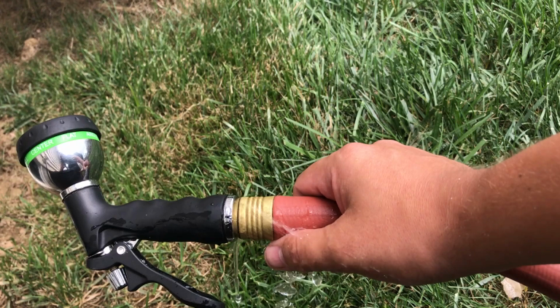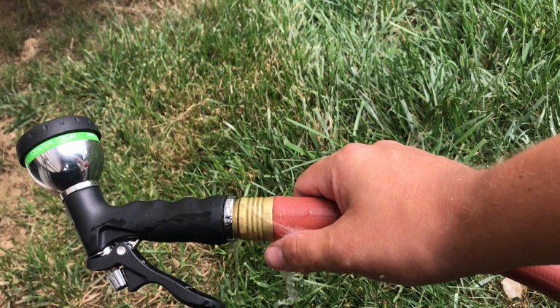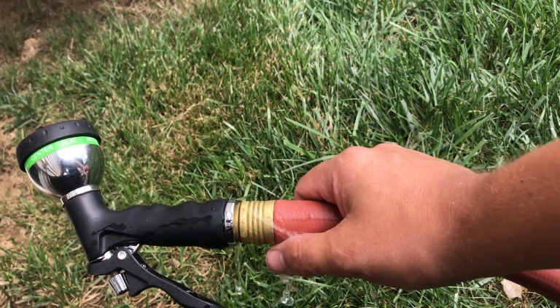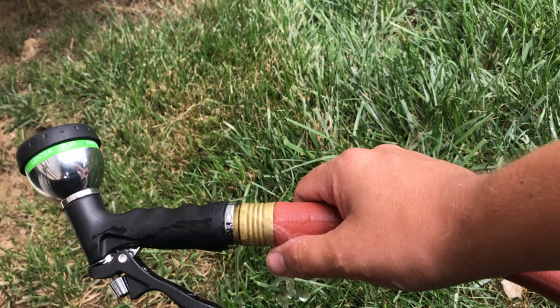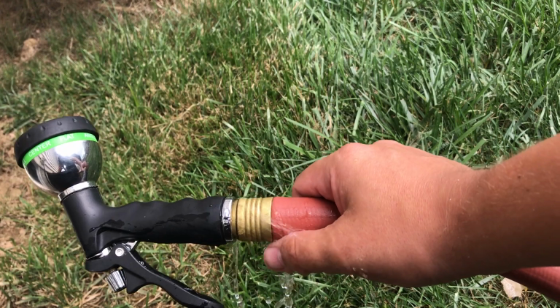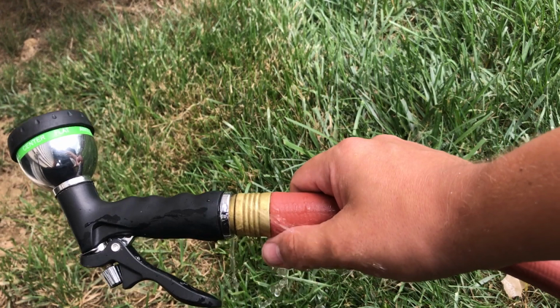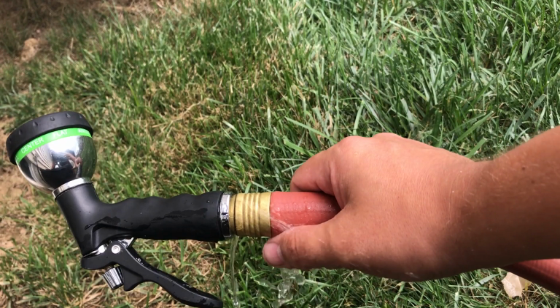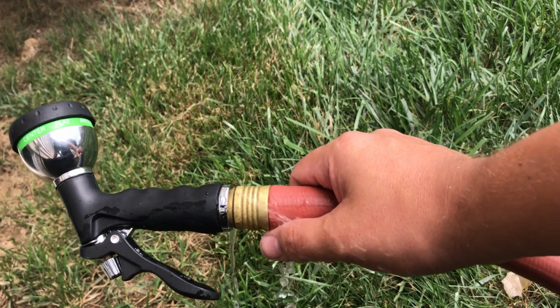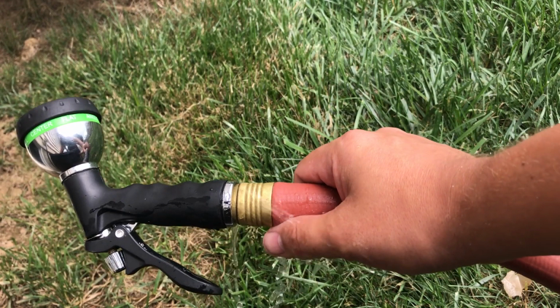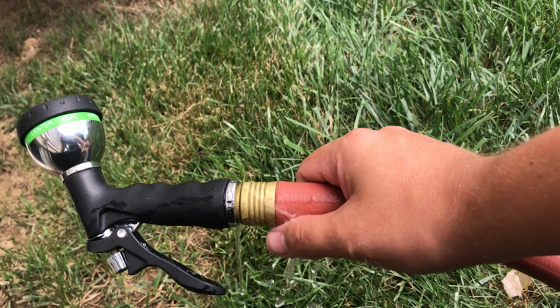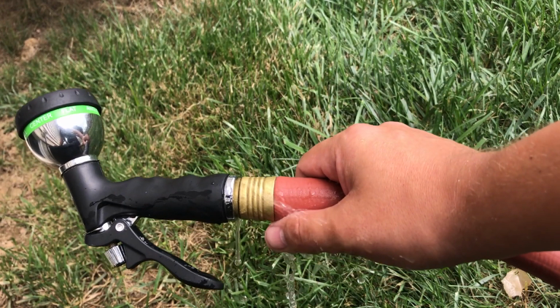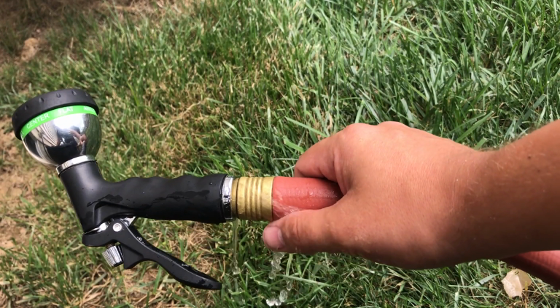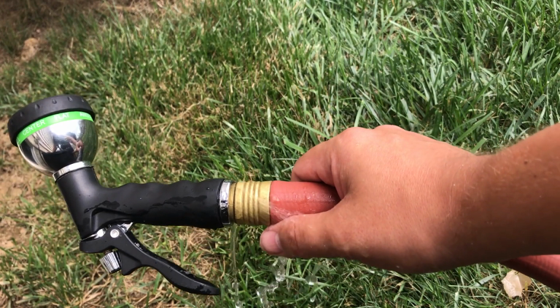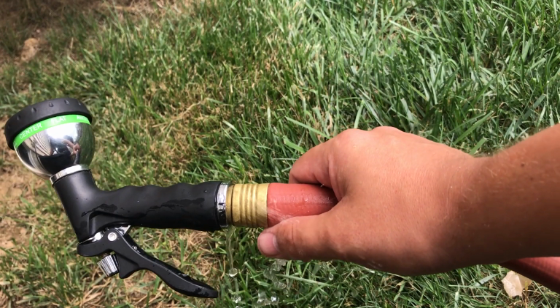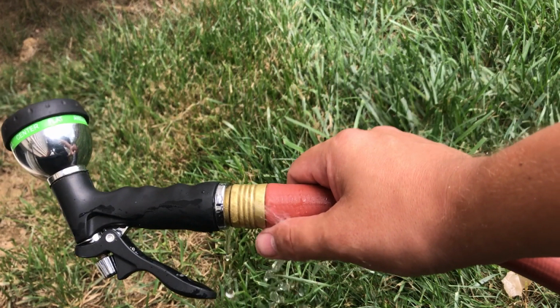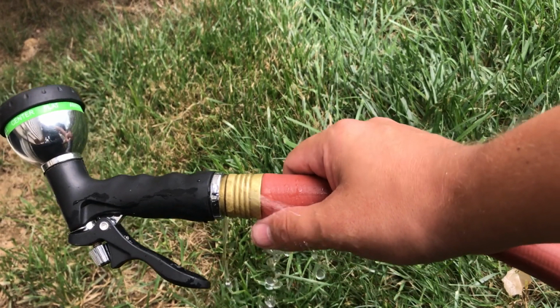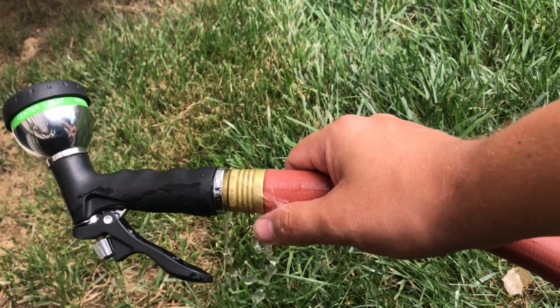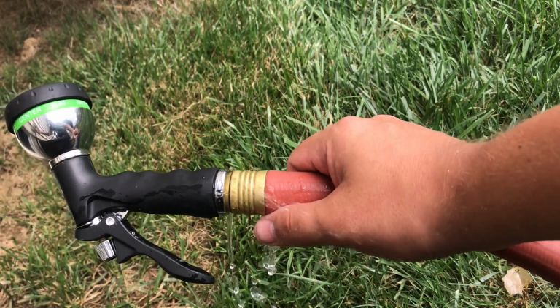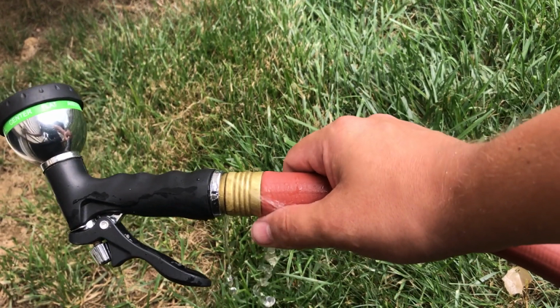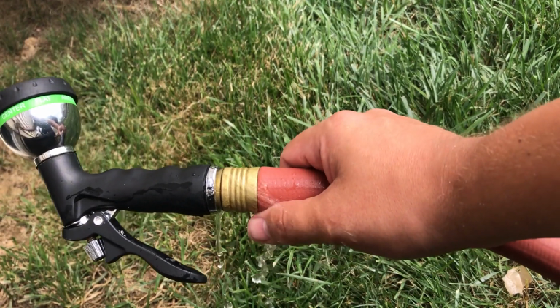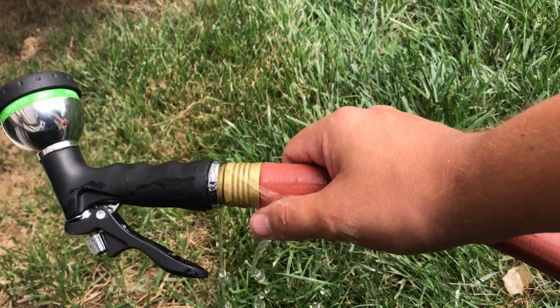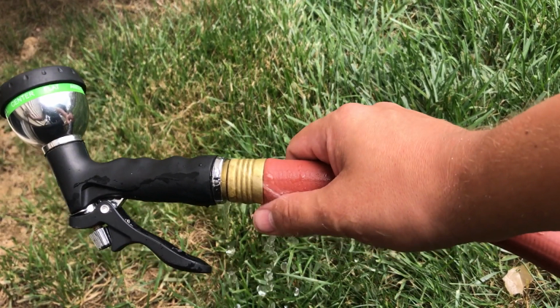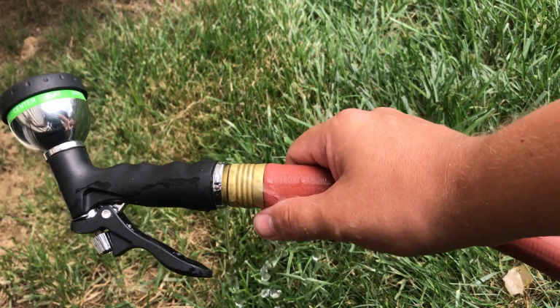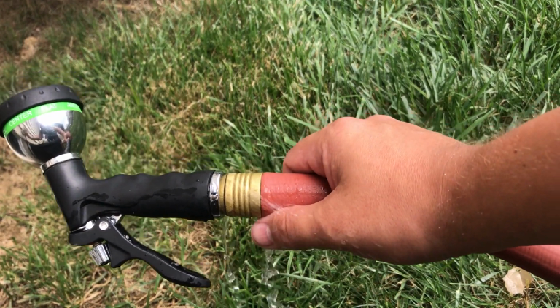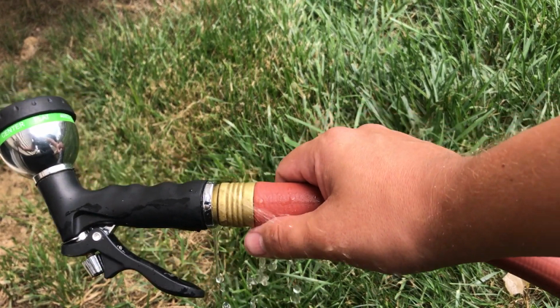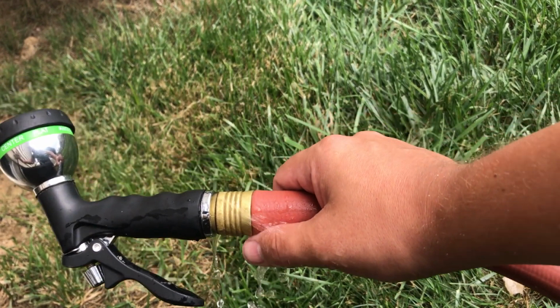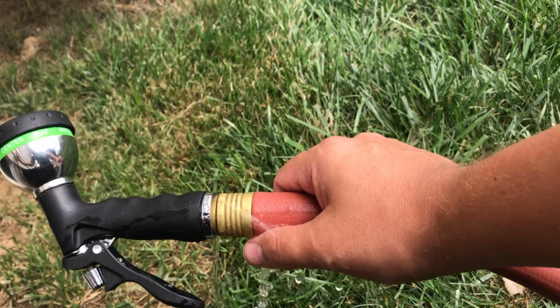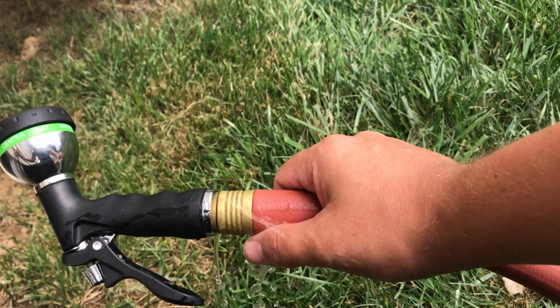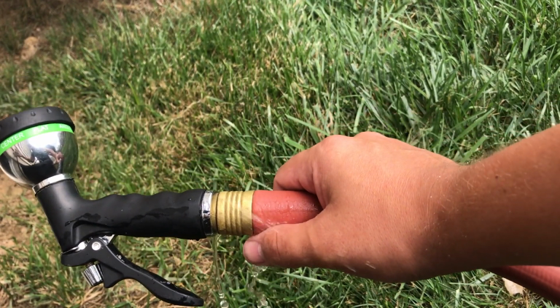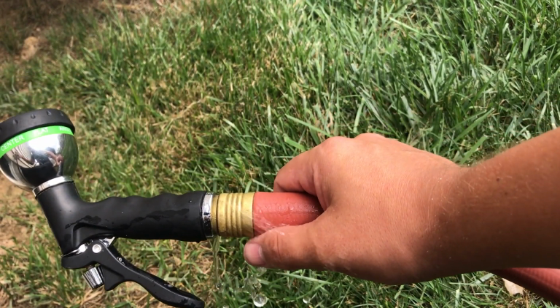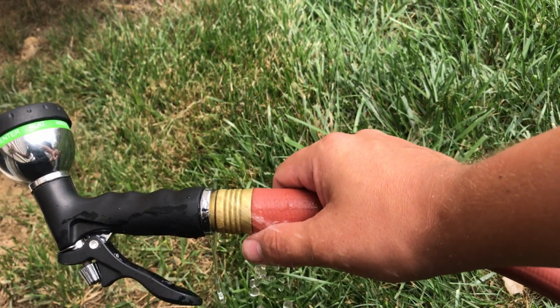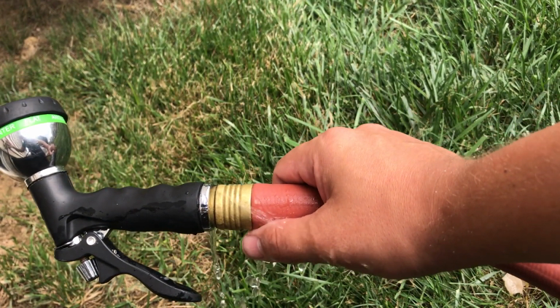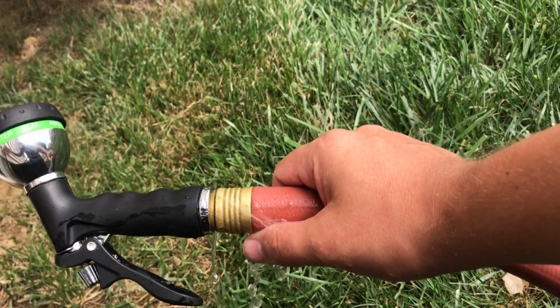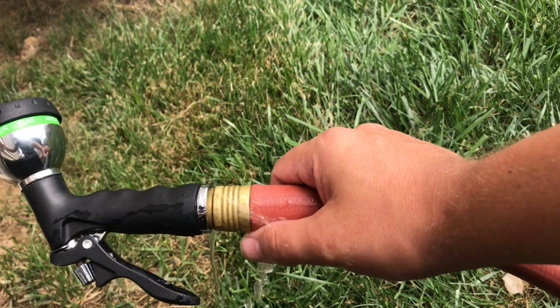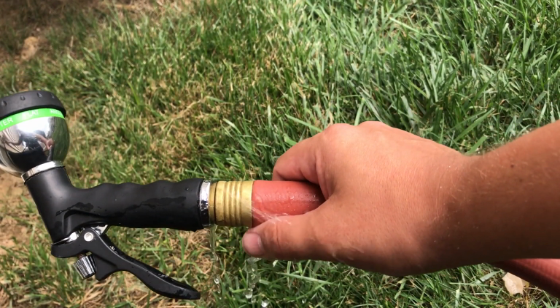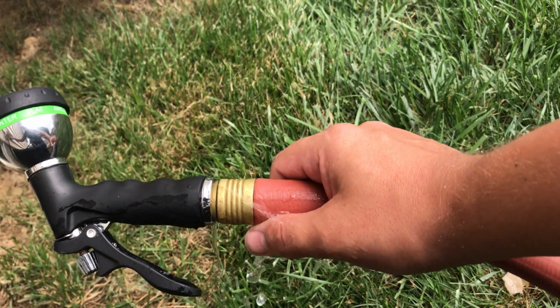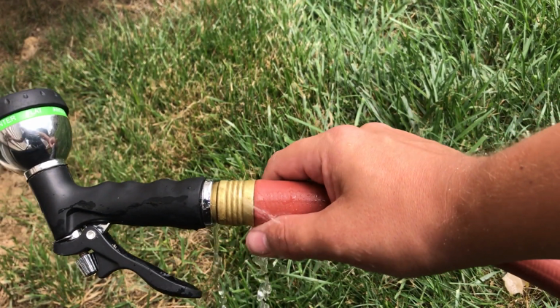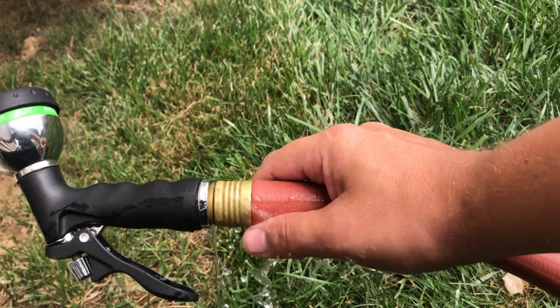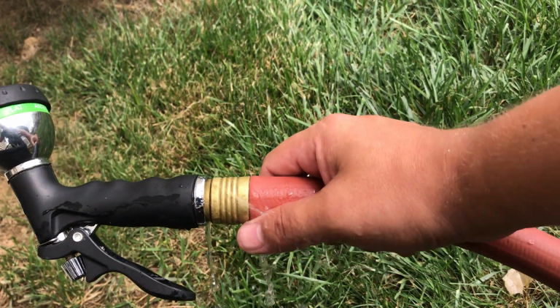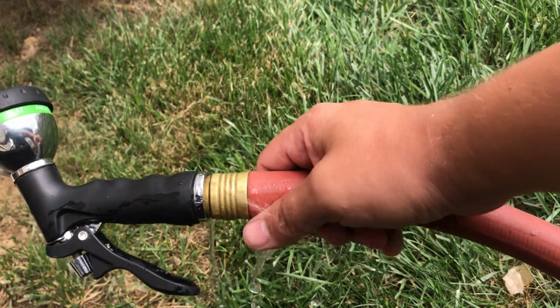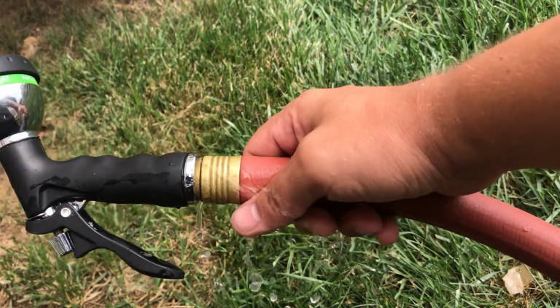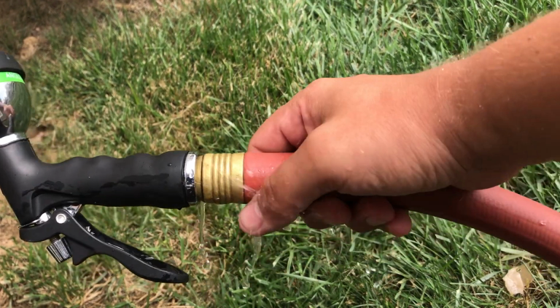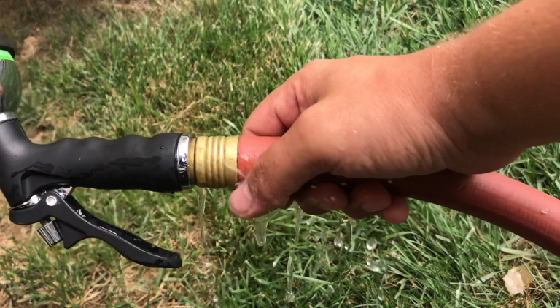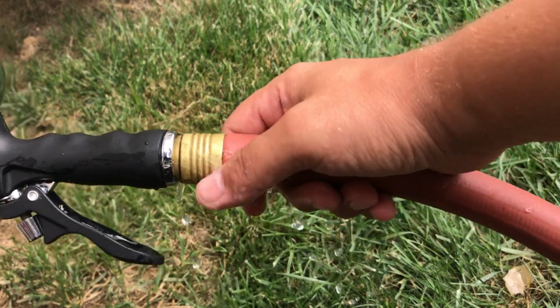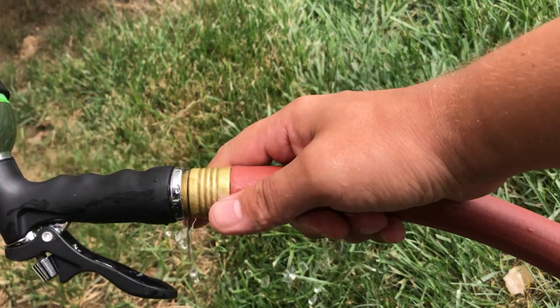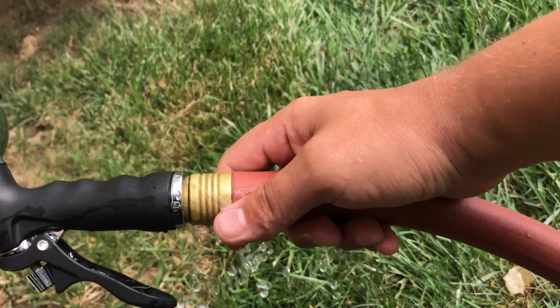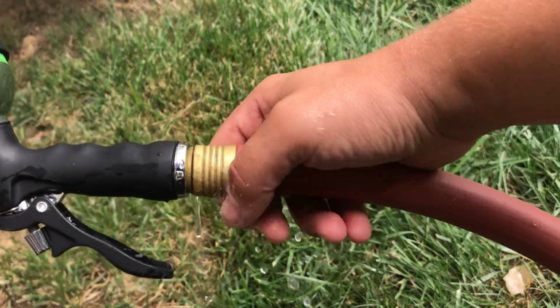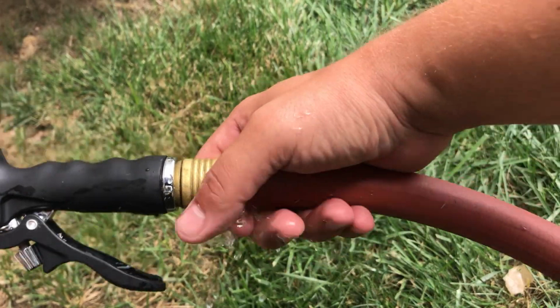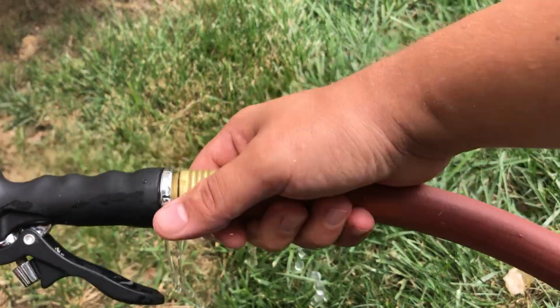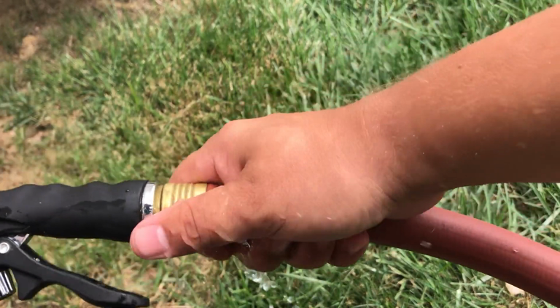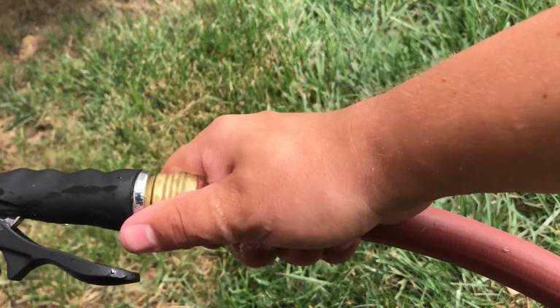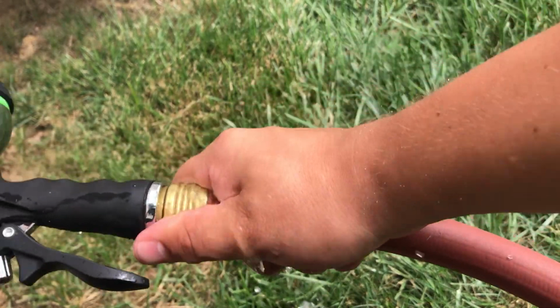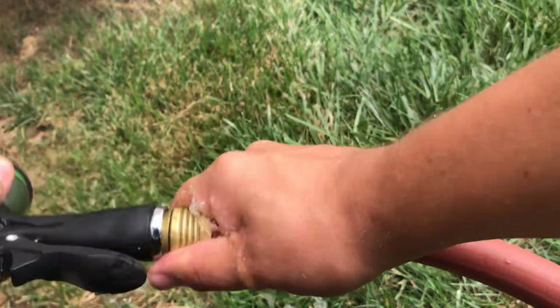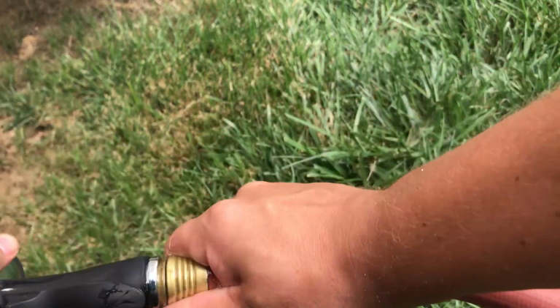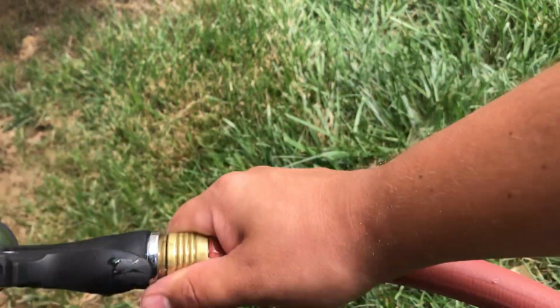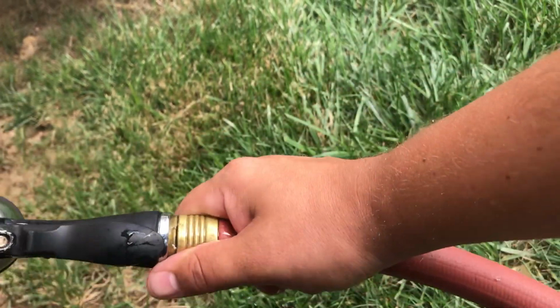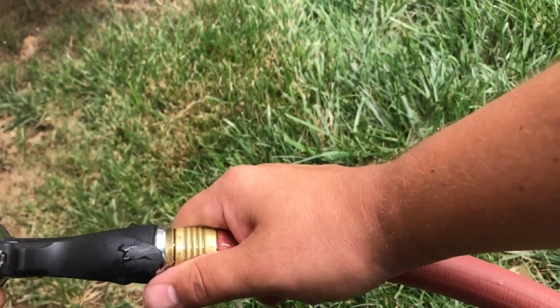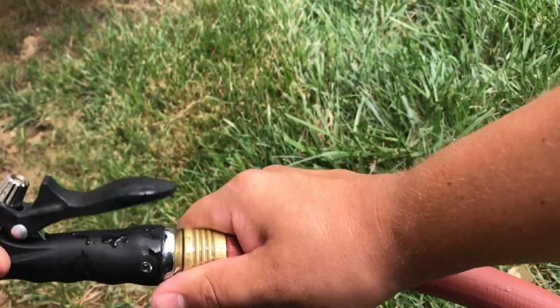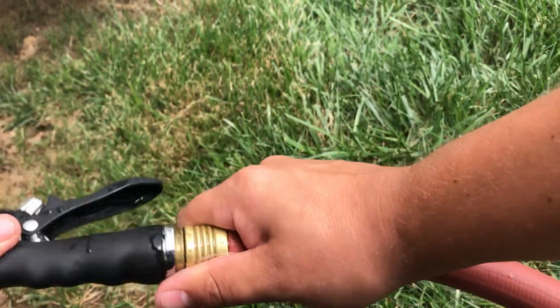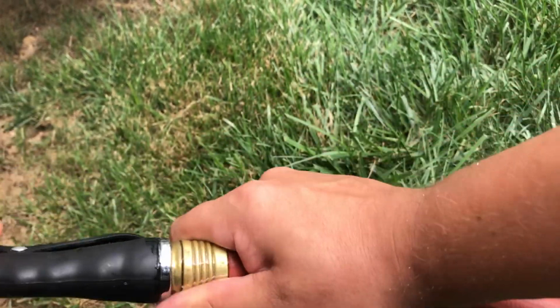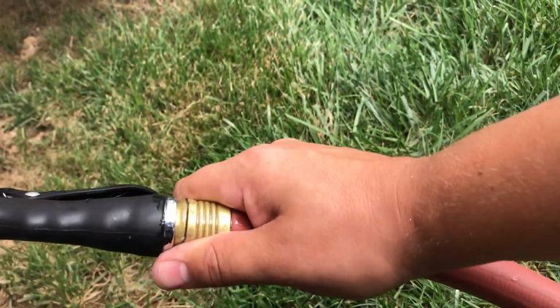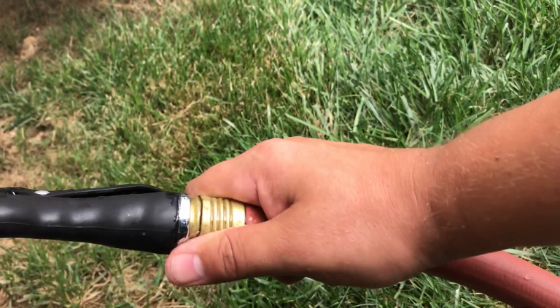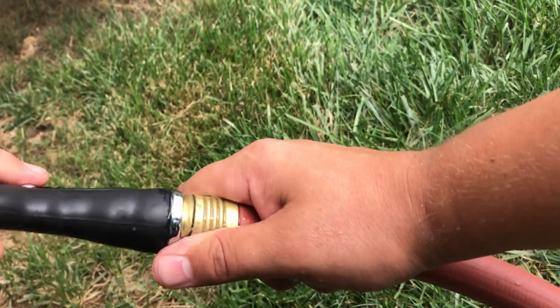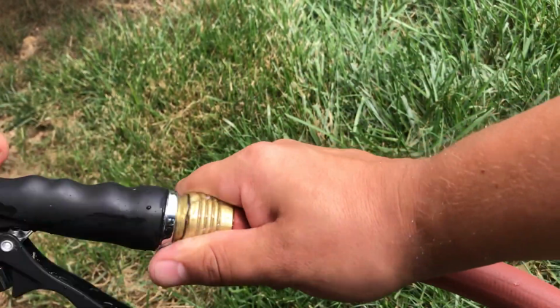Well, I have a little secret to save you some money. Easy fix — check this out. Turn the water off.